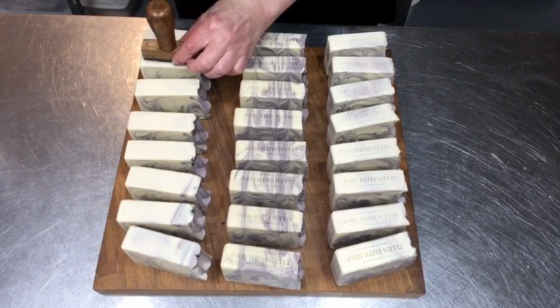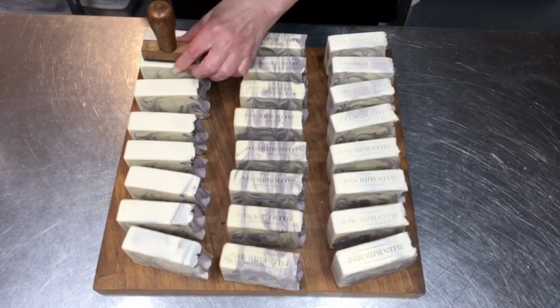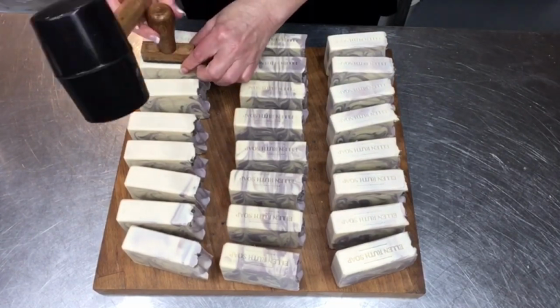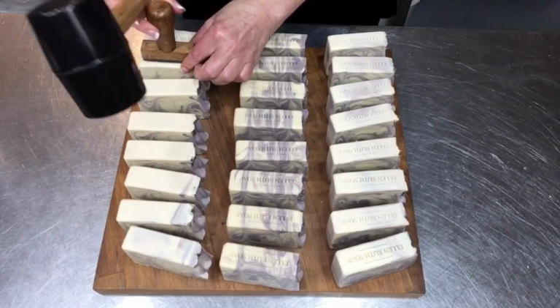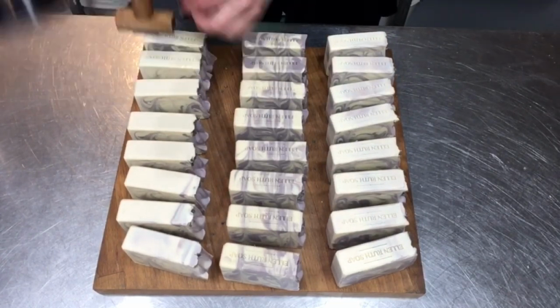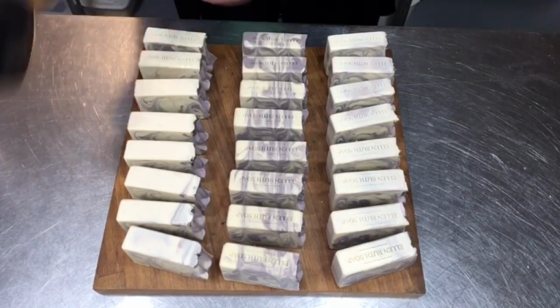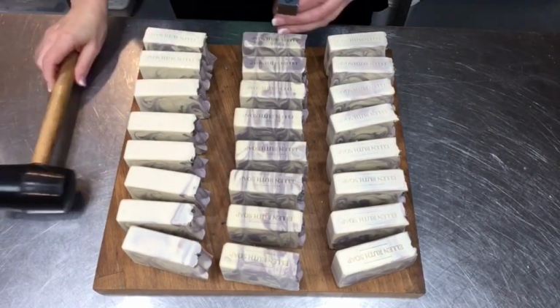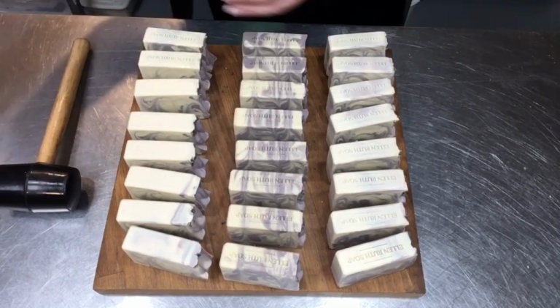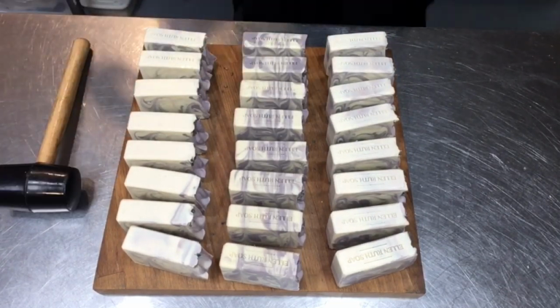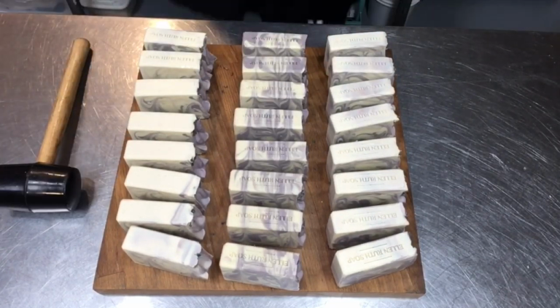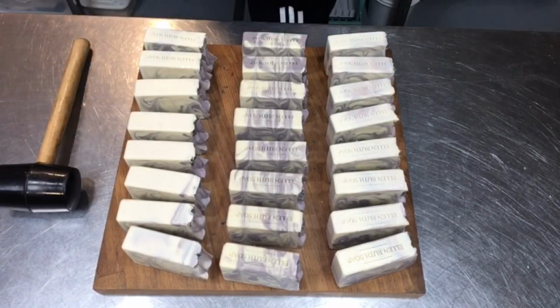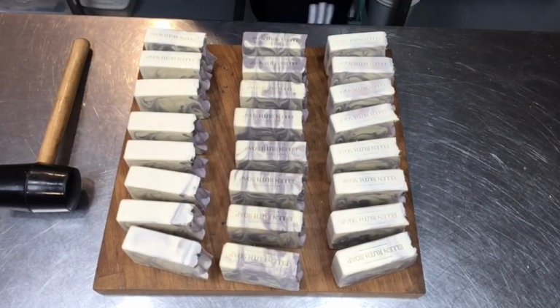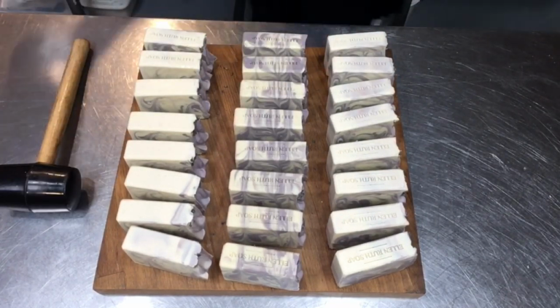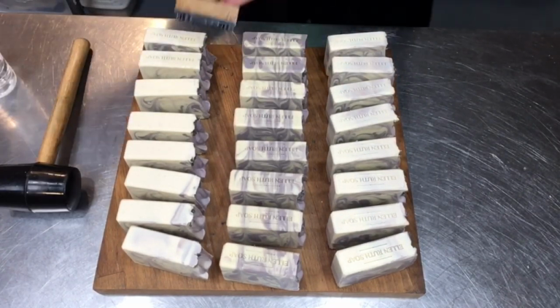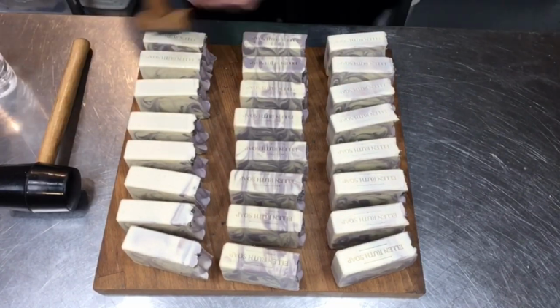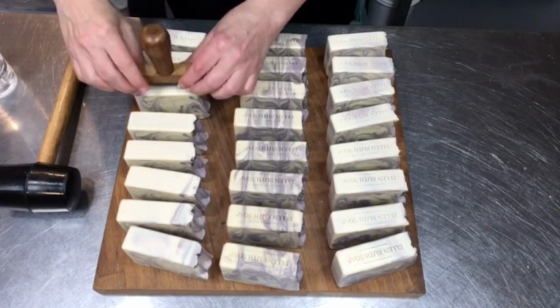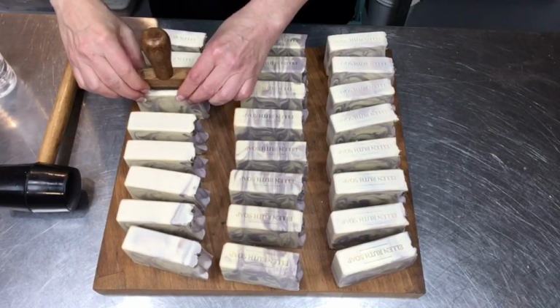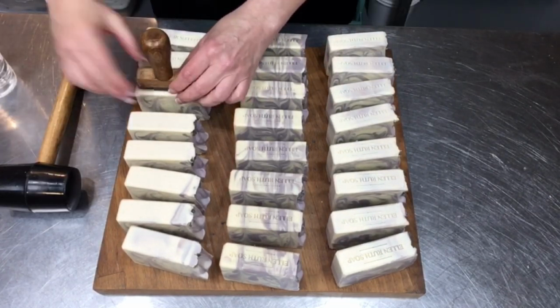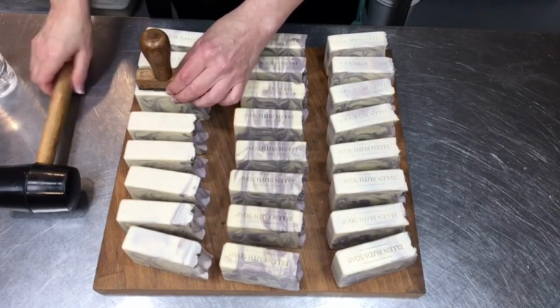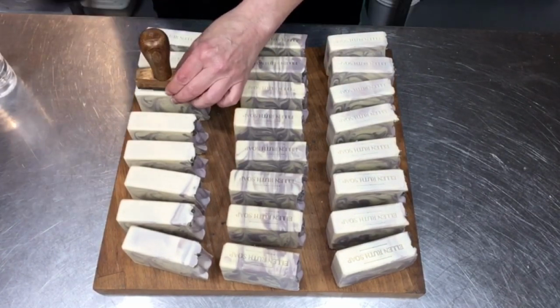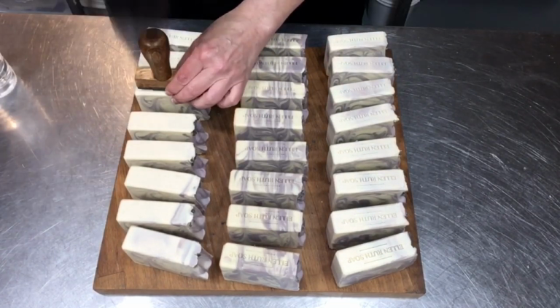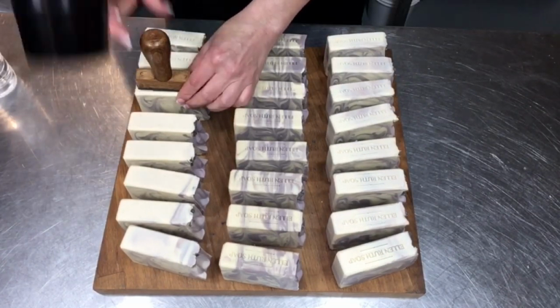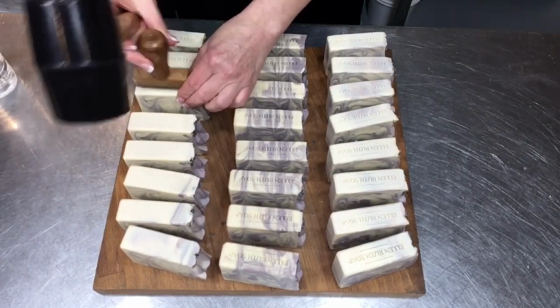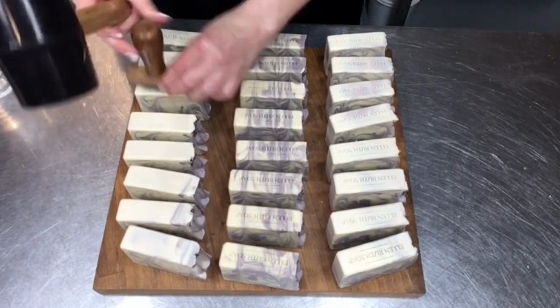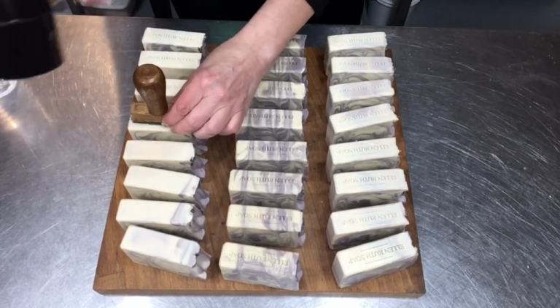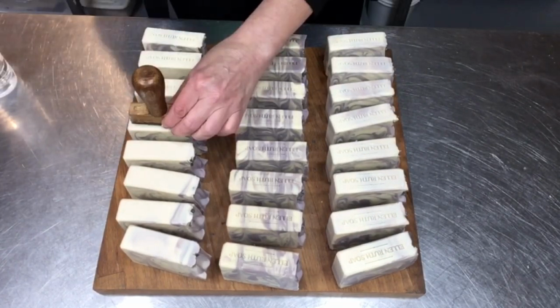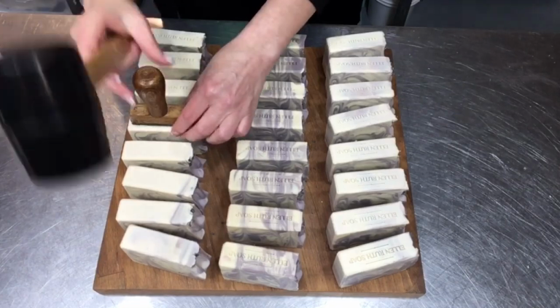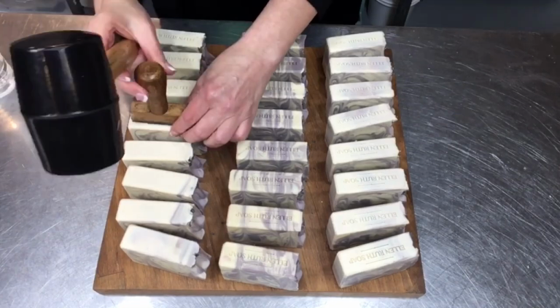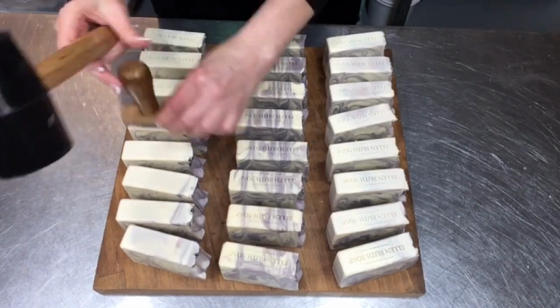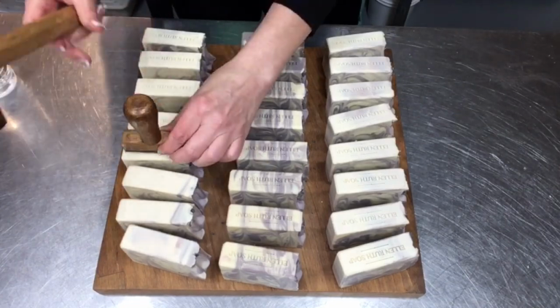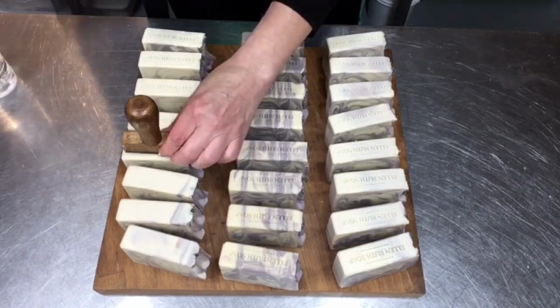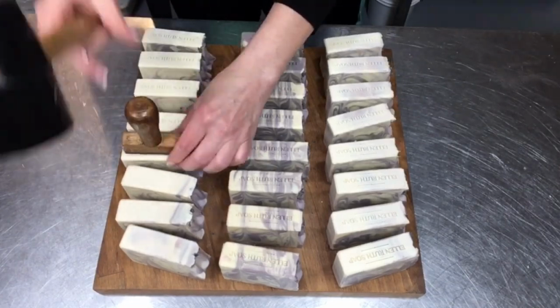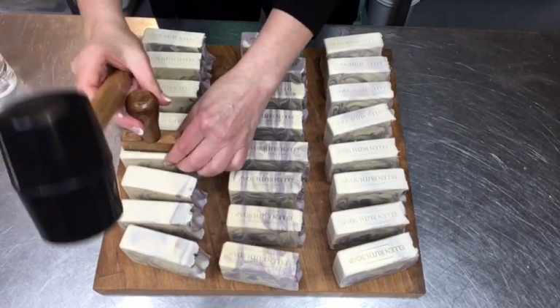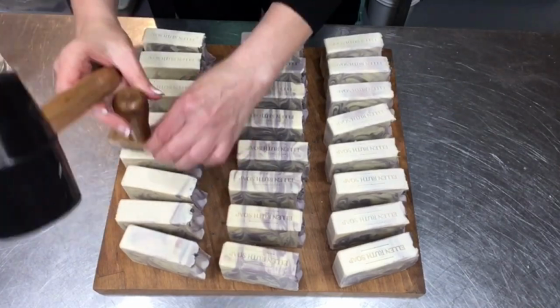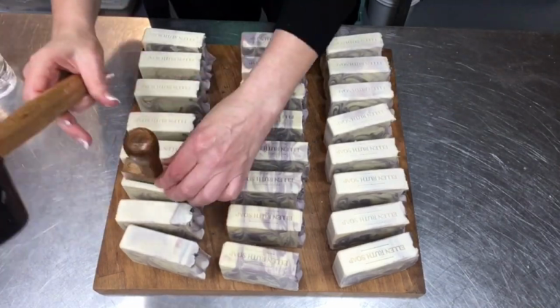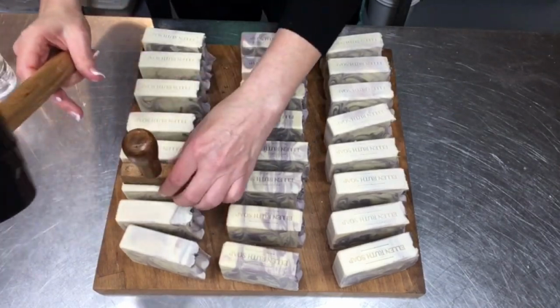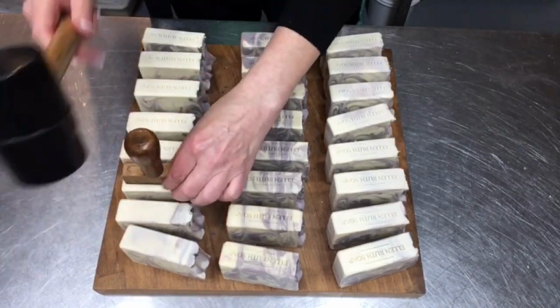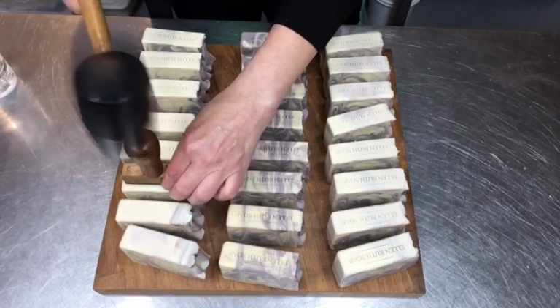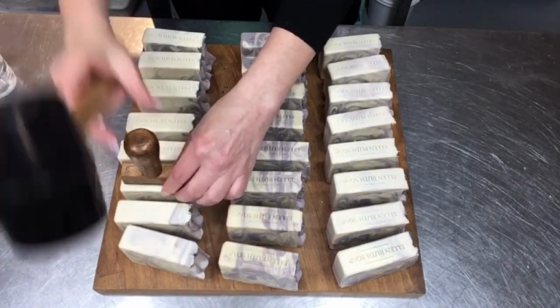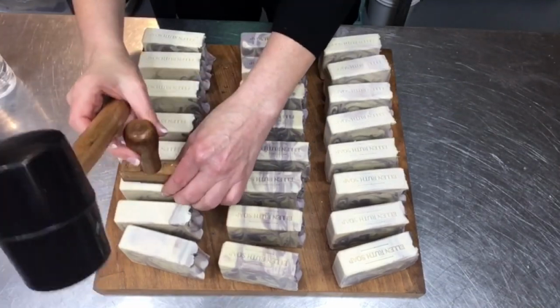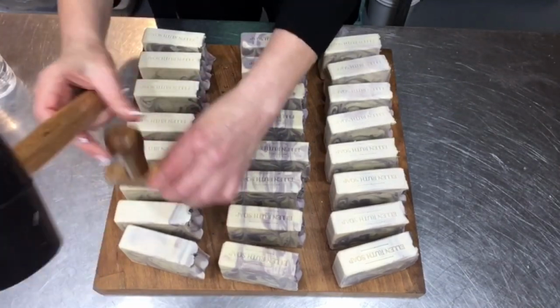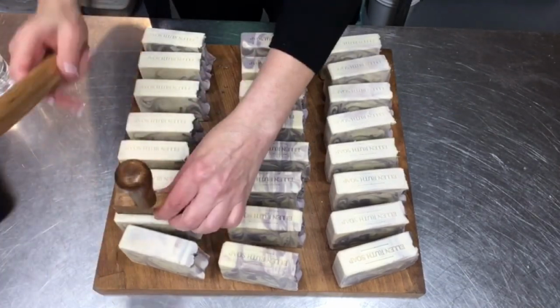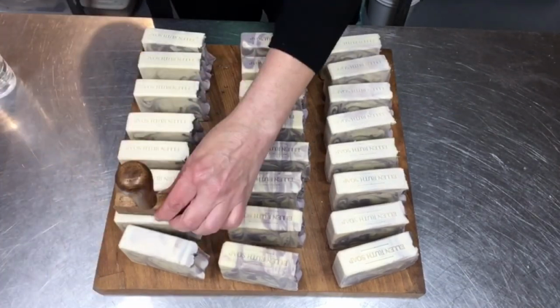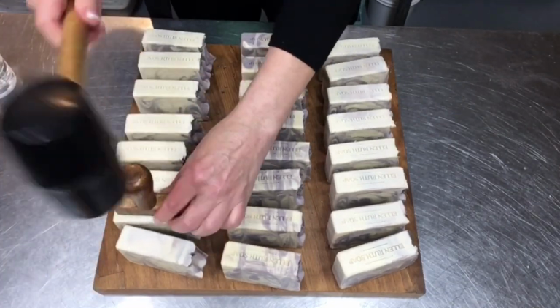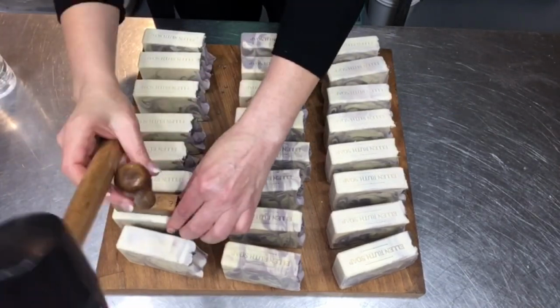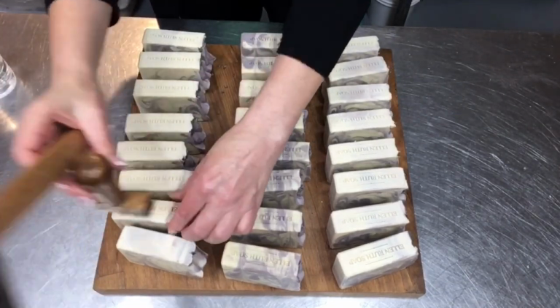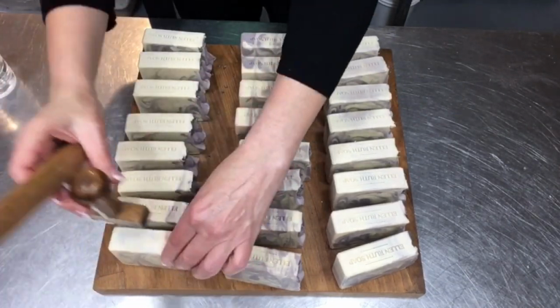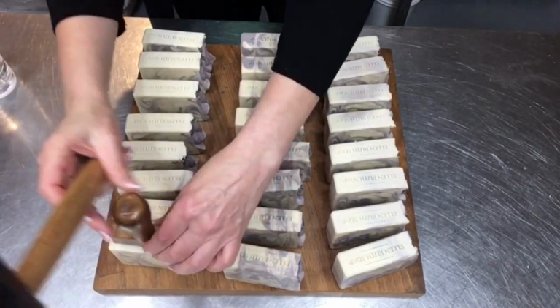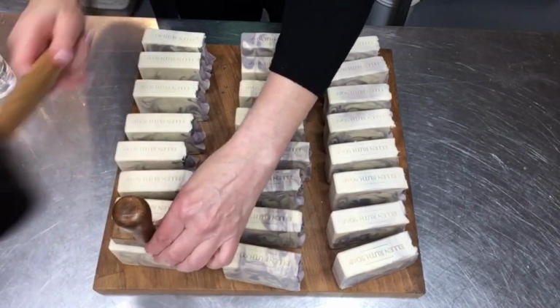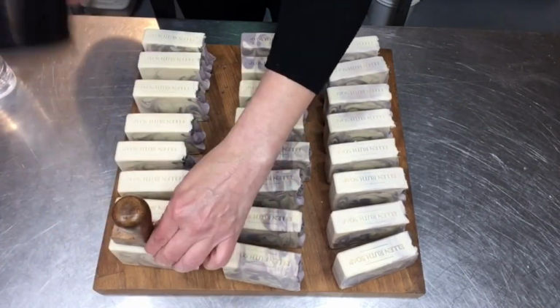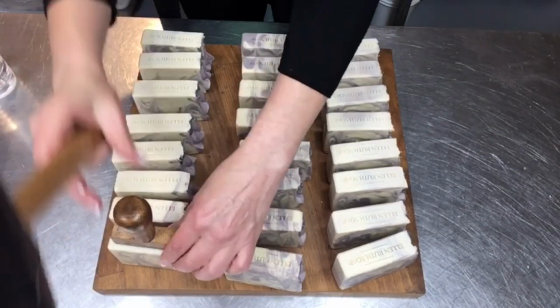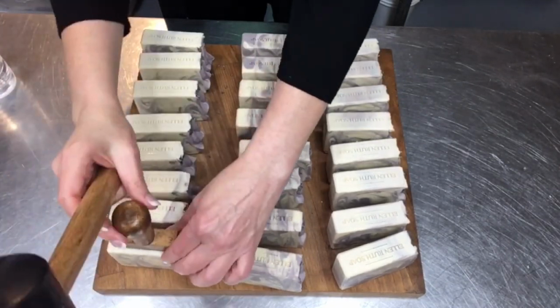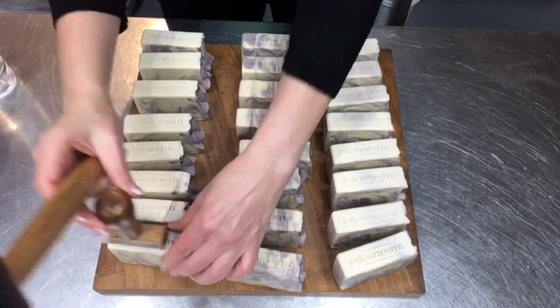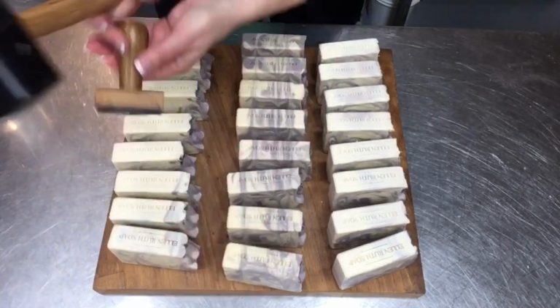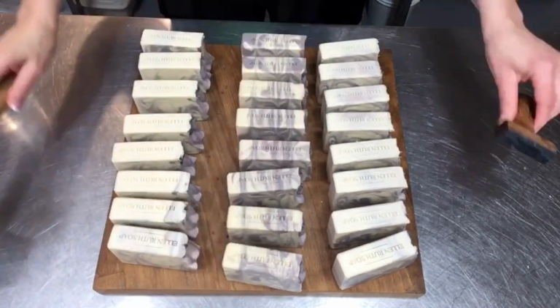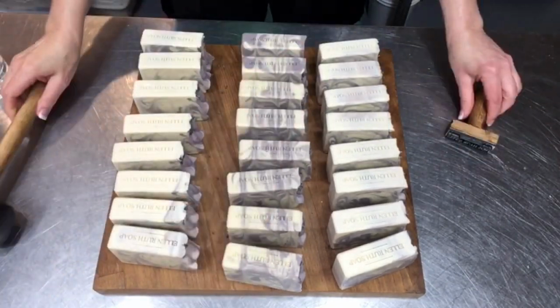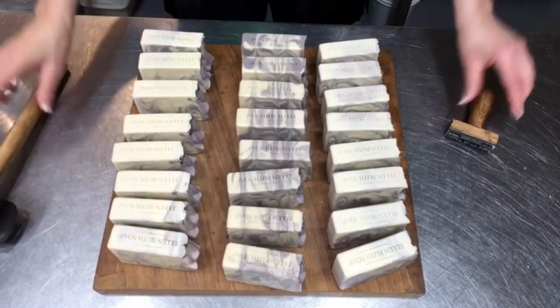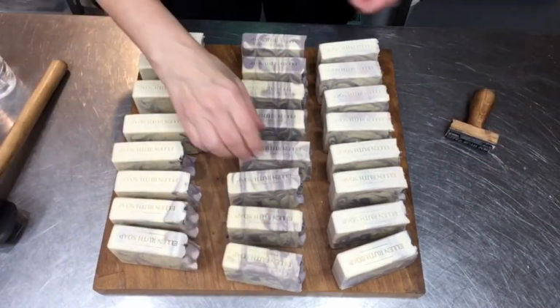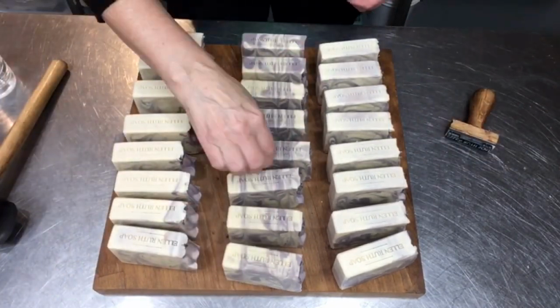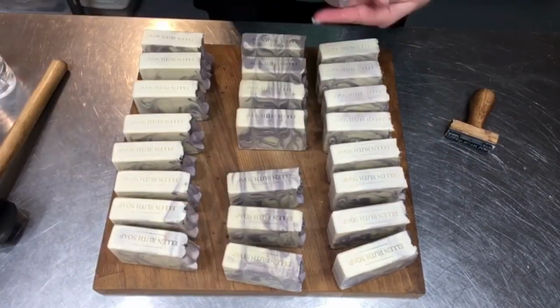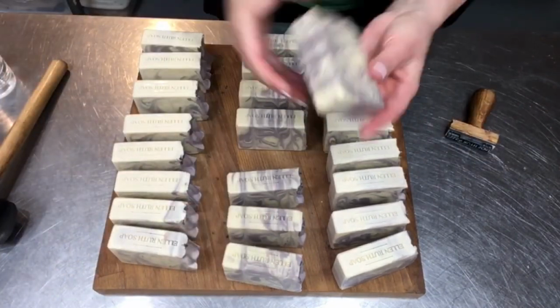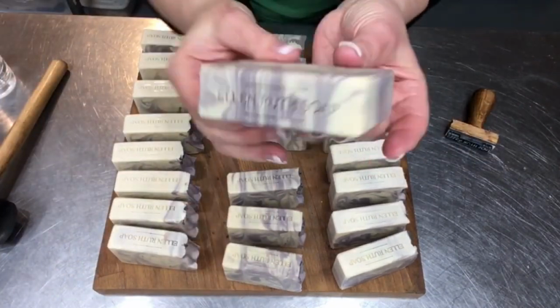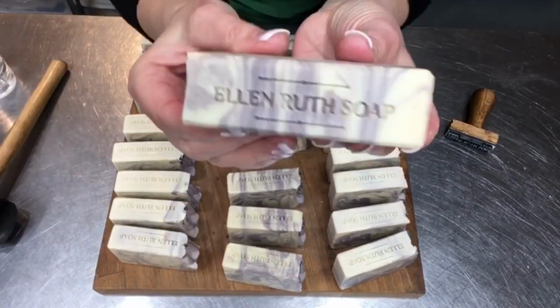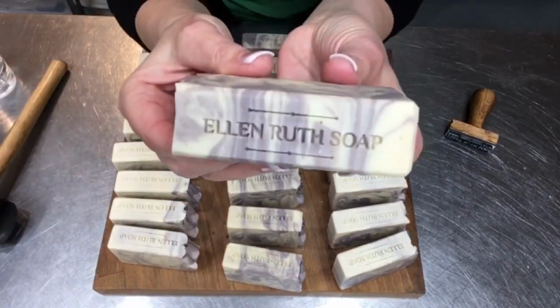So that's my whole process of unmolding, cutting, and stamping. Hope you've enjoyed the video and have an awesome and wonderful day!